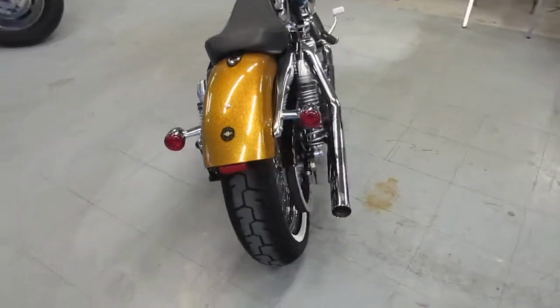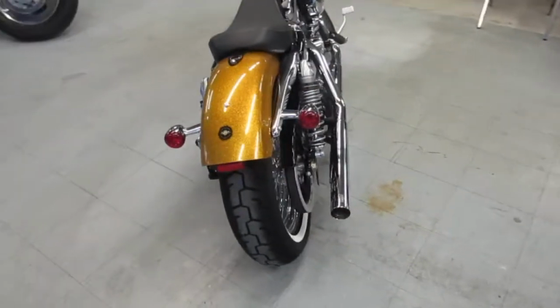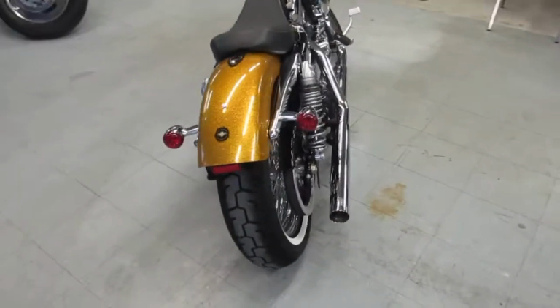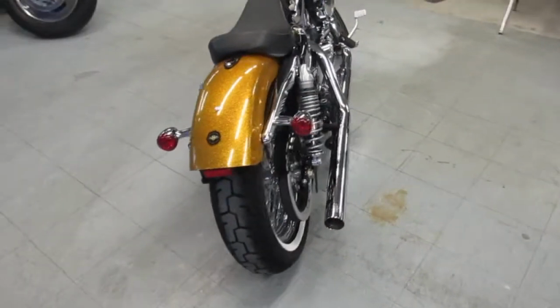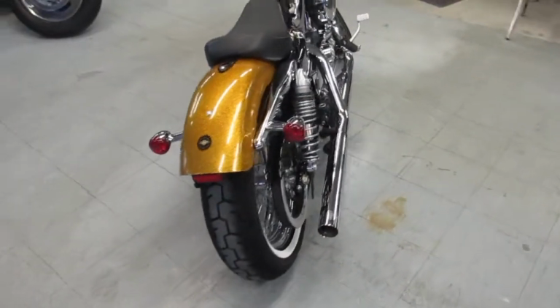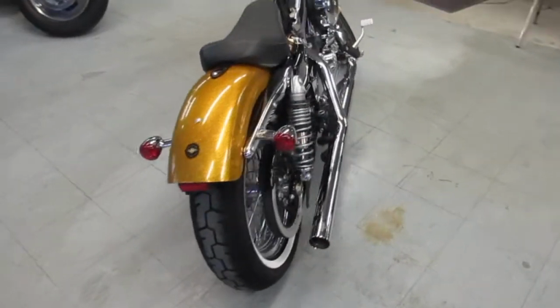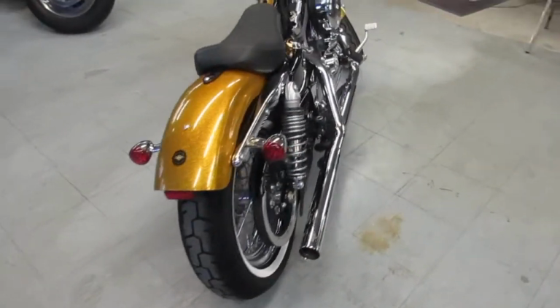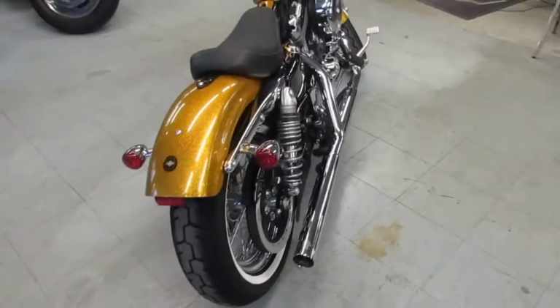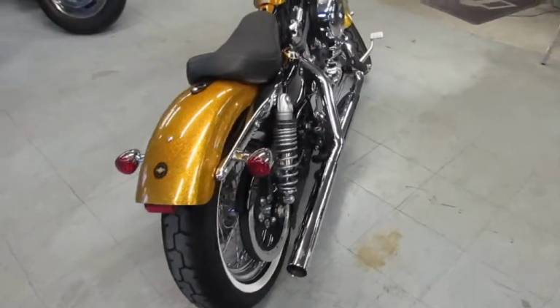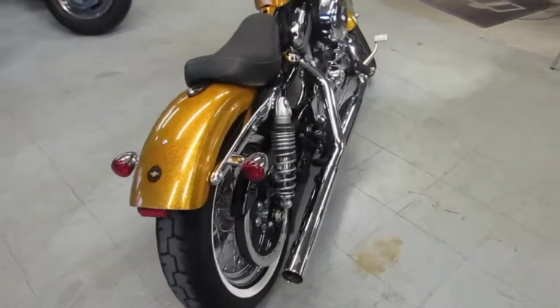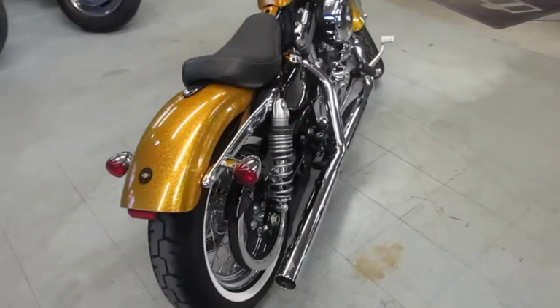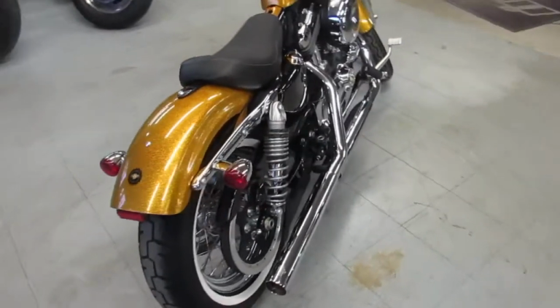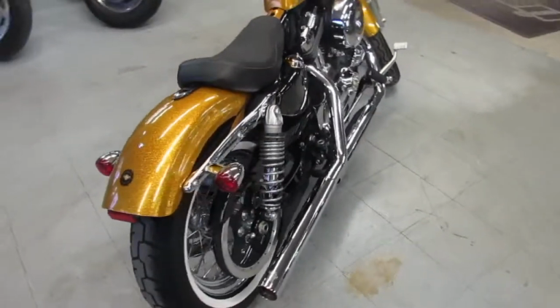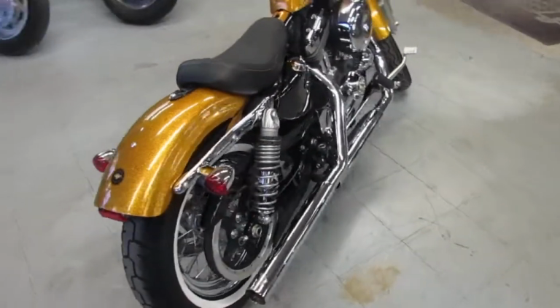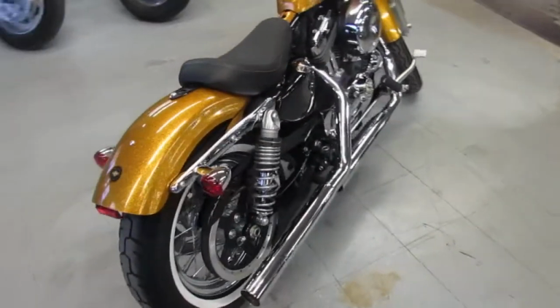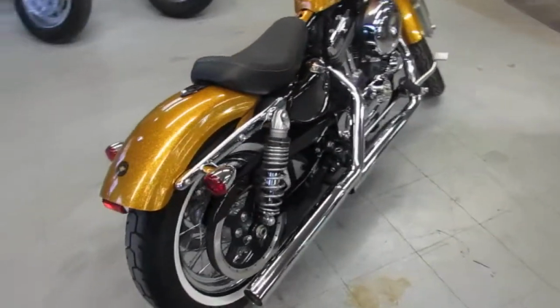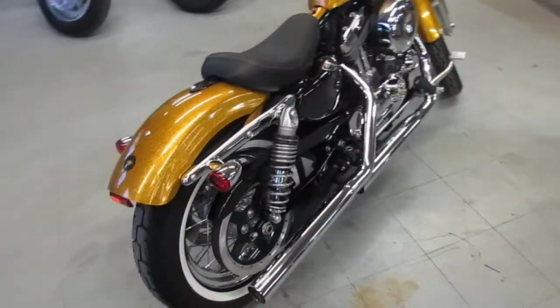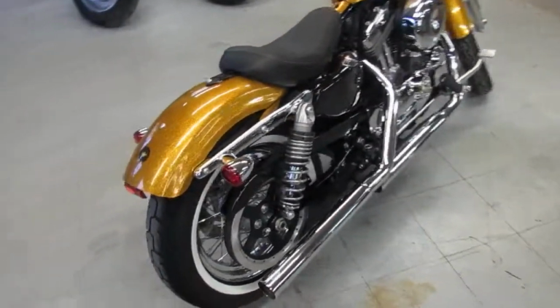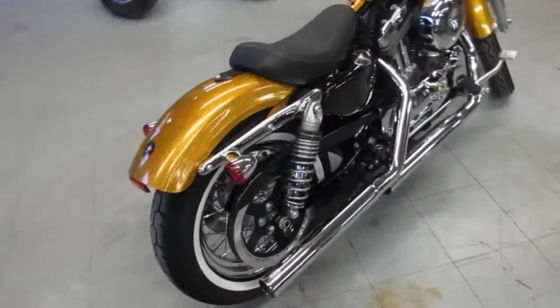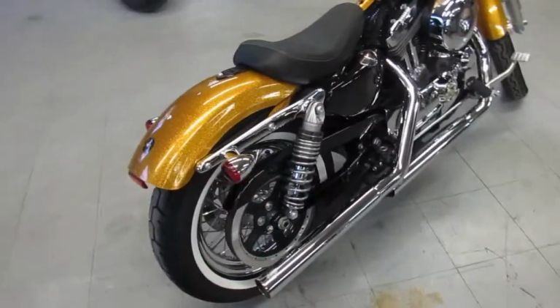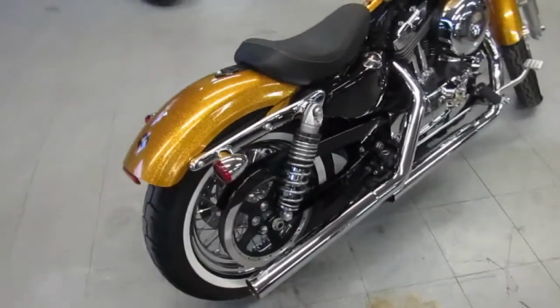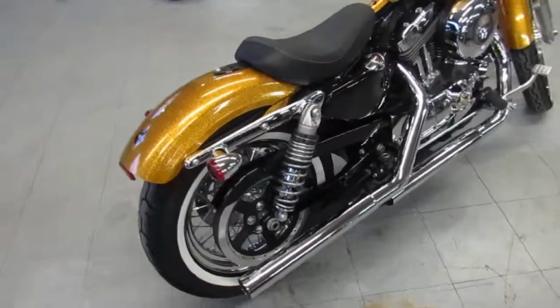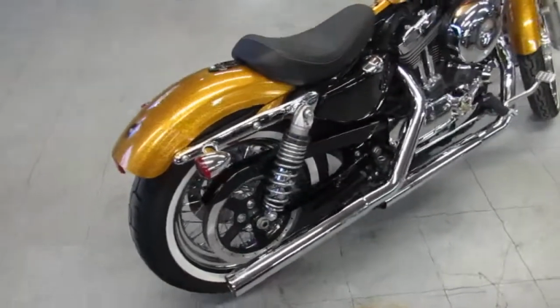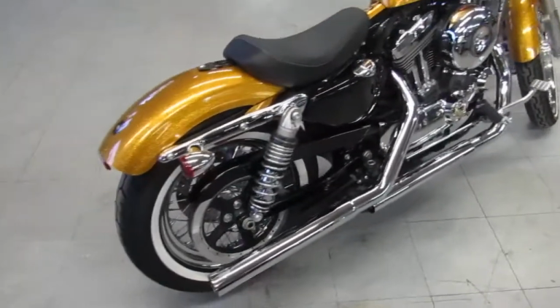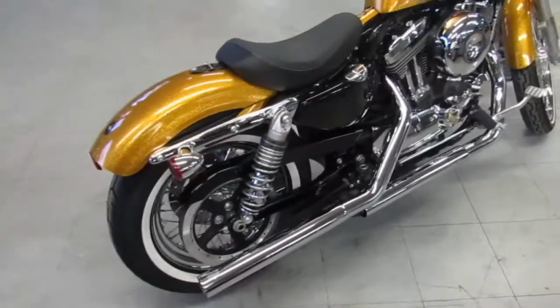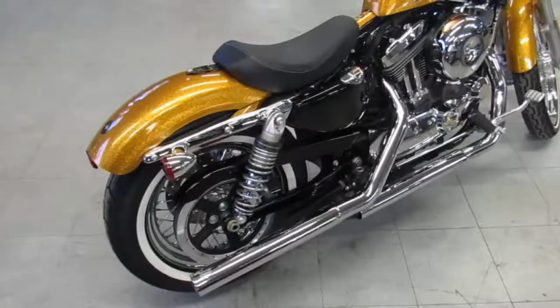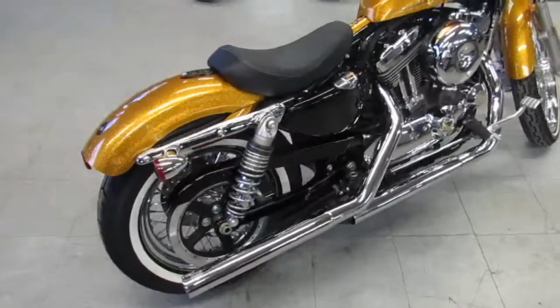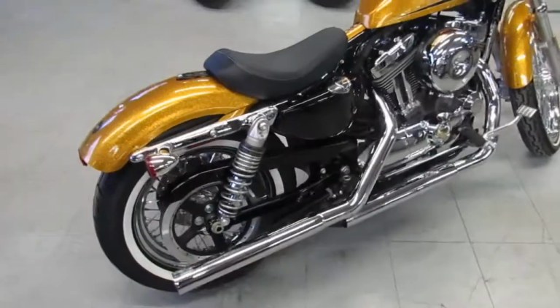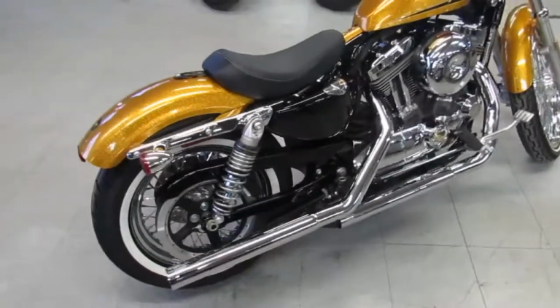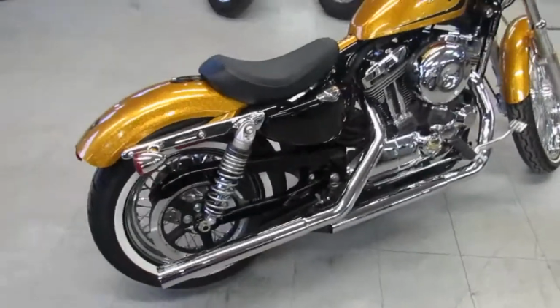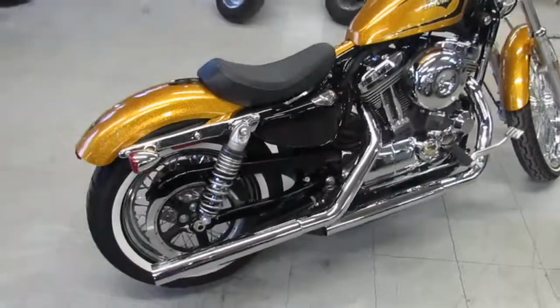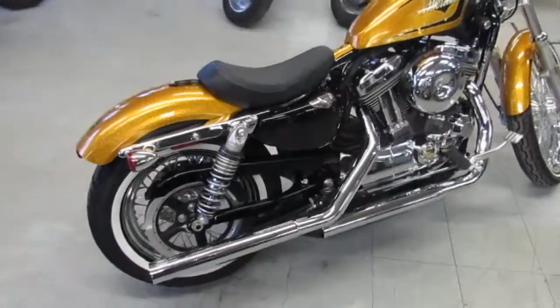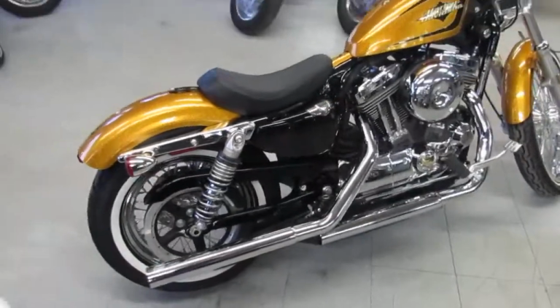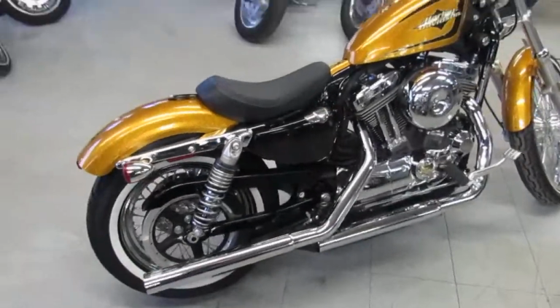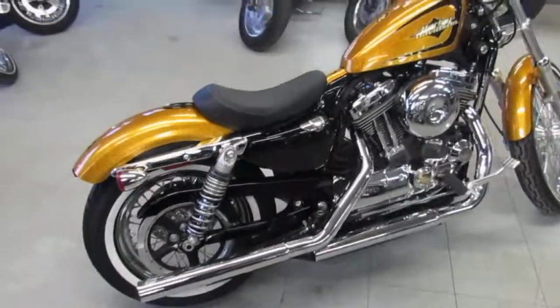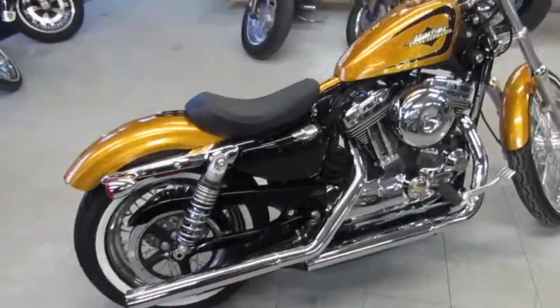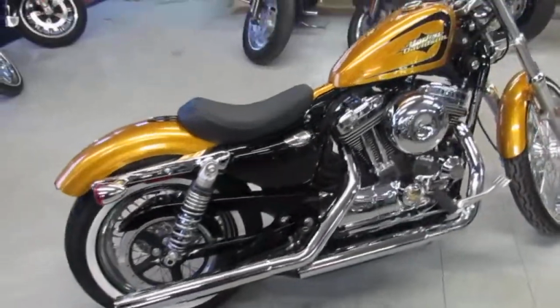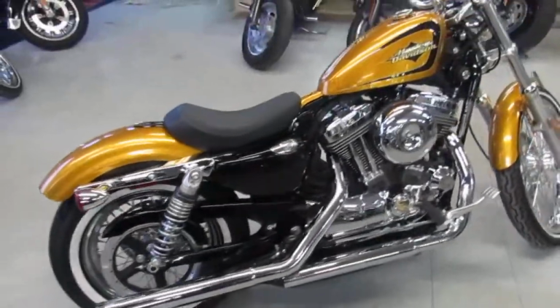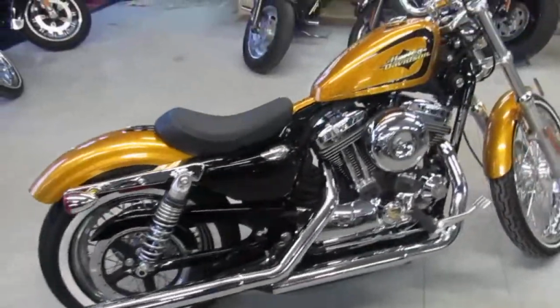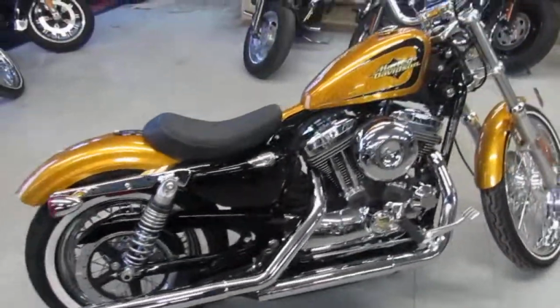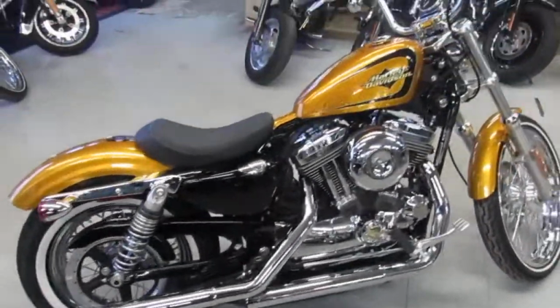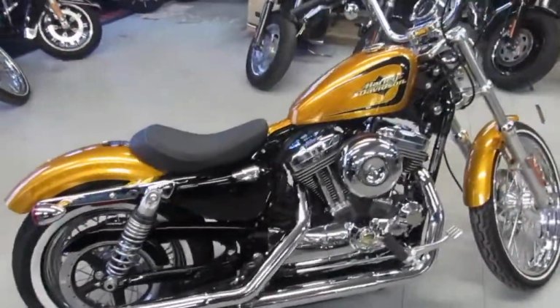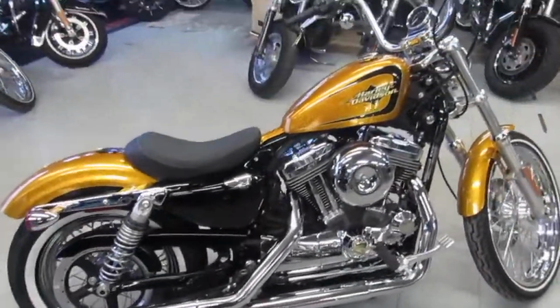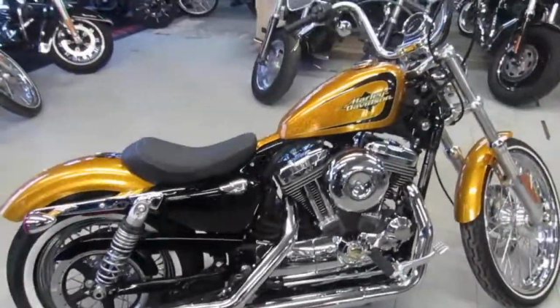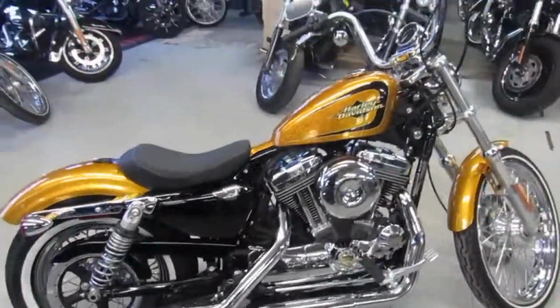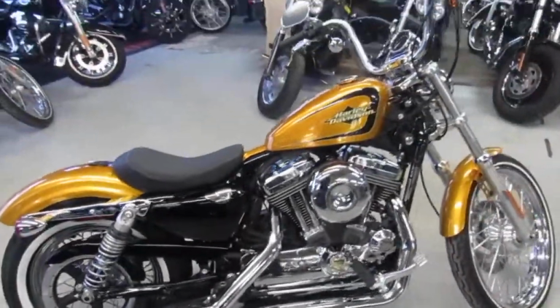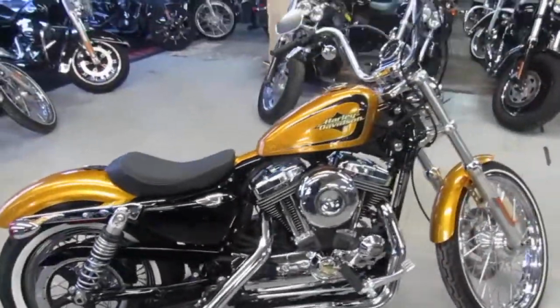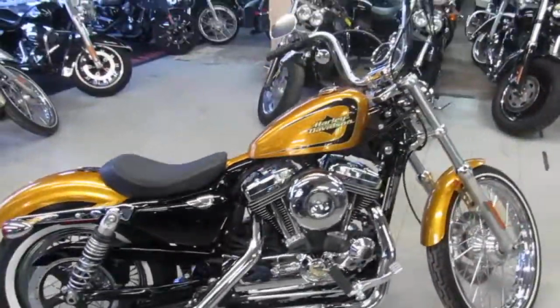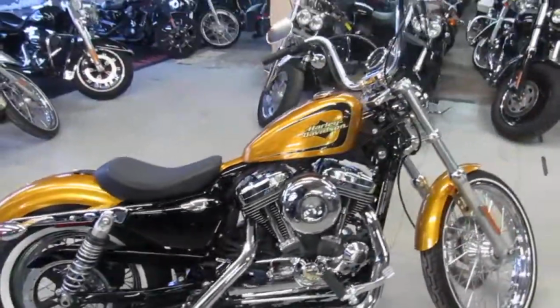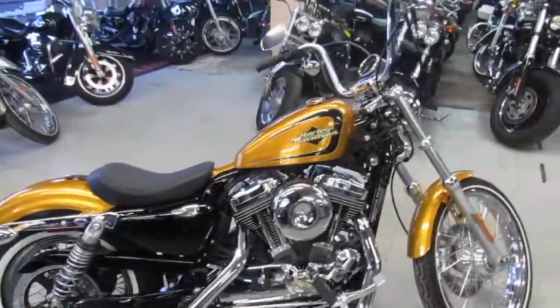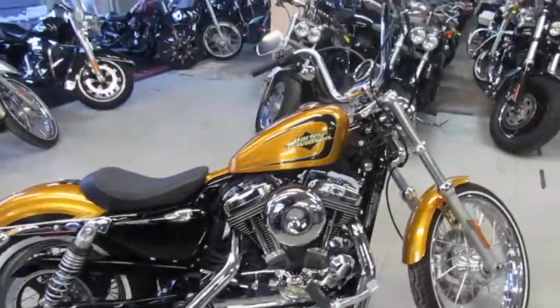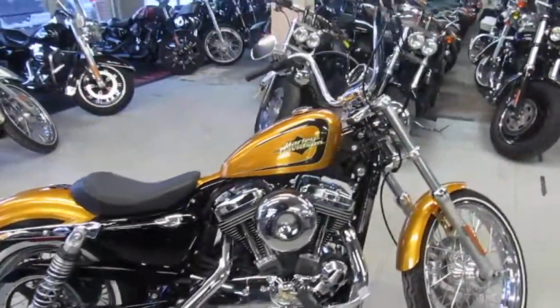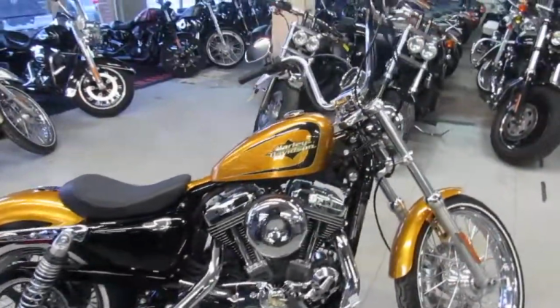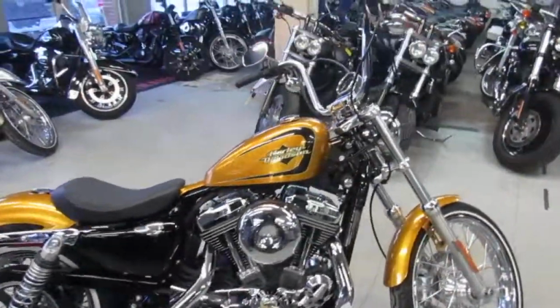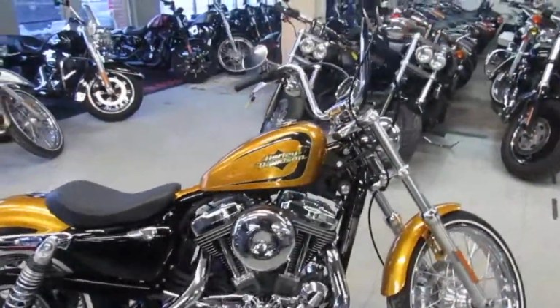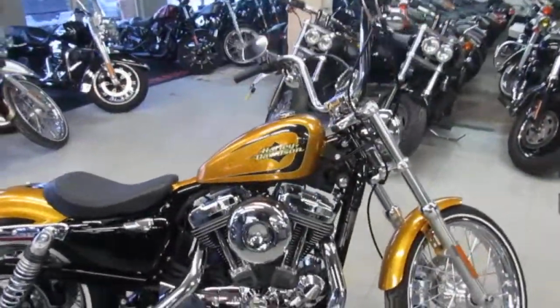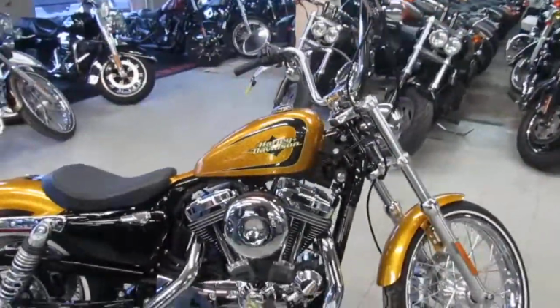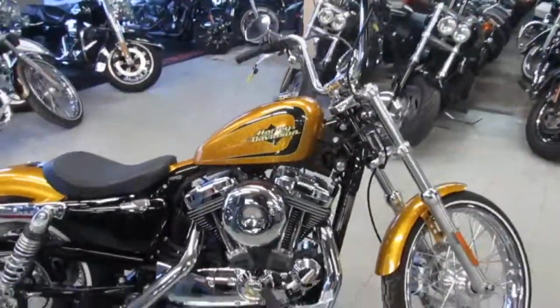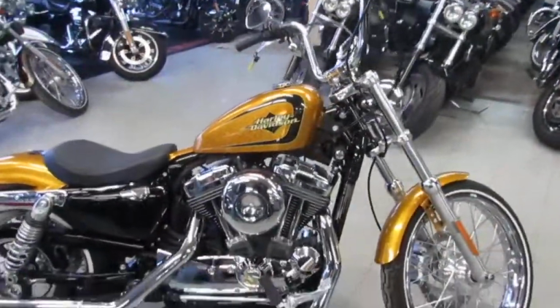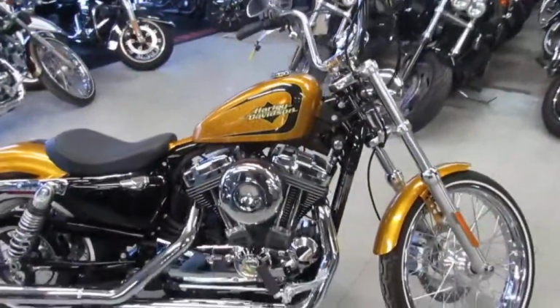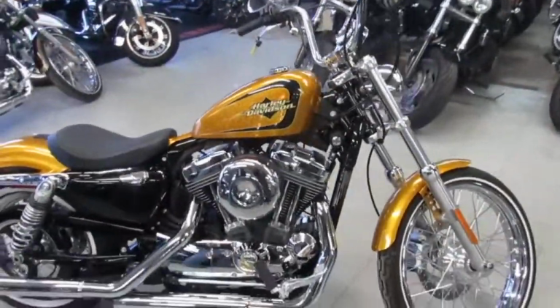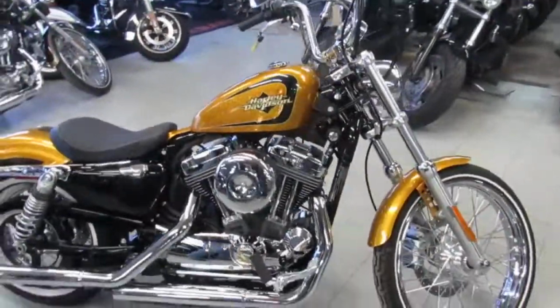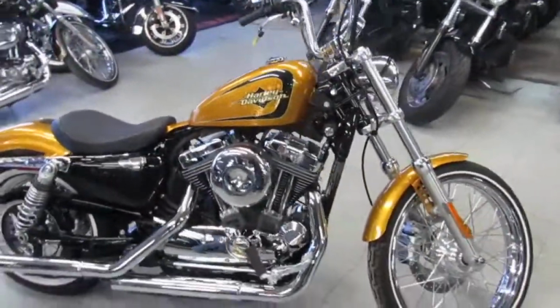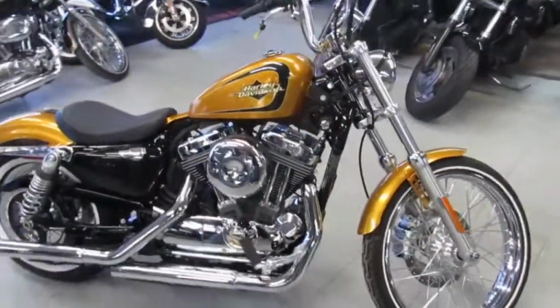What you guys do is get yourself locked into a bike. Come springtime when you're ready, you can finance it, pay it off, whatever you want to do — but it's guaranteeing you're riding.